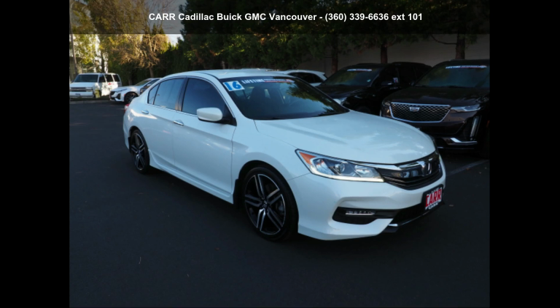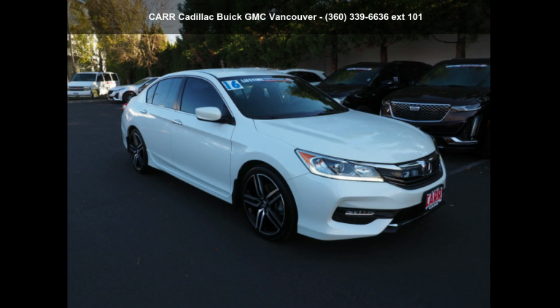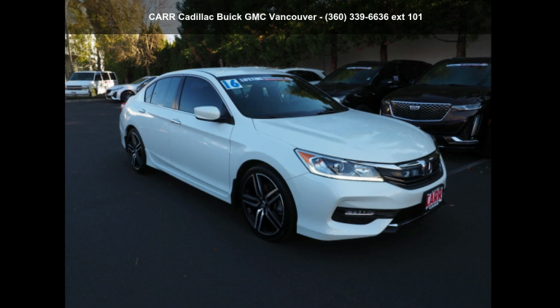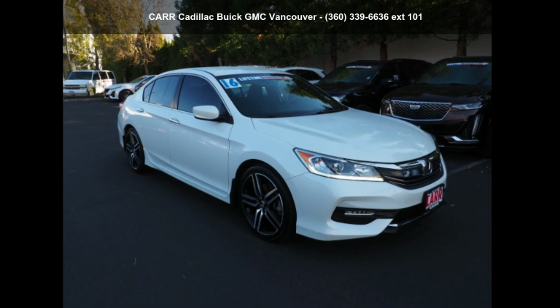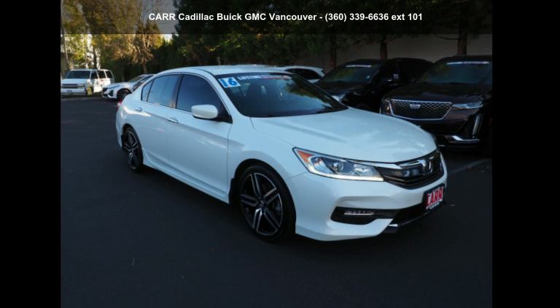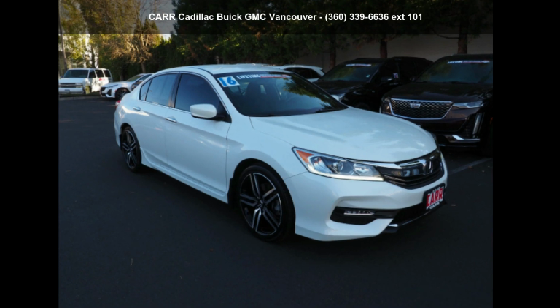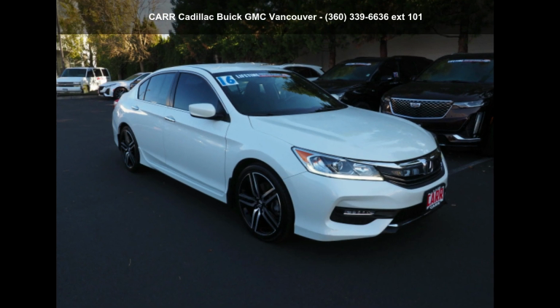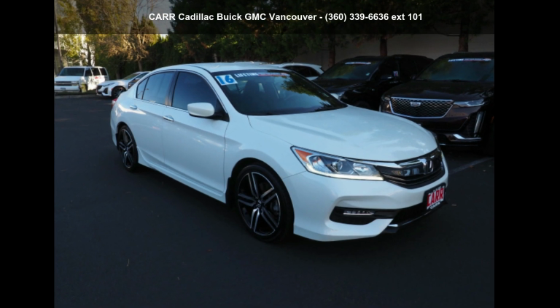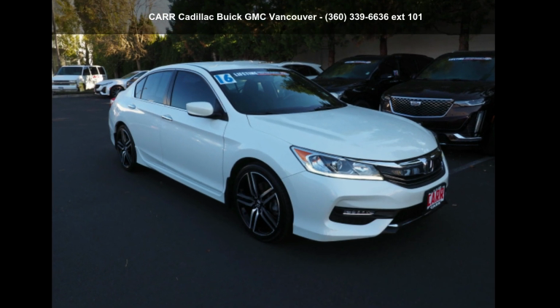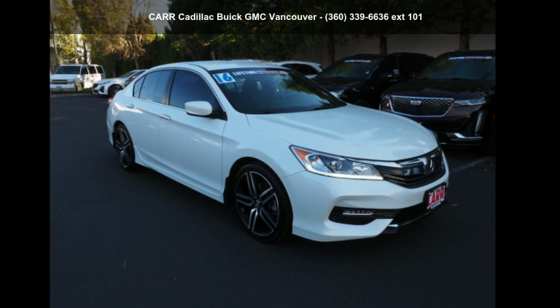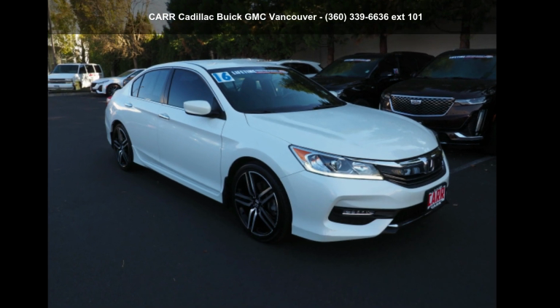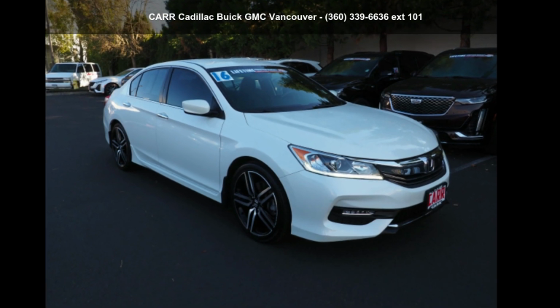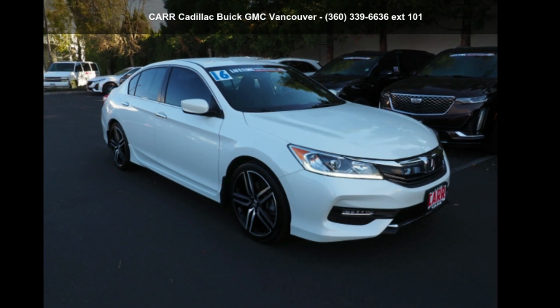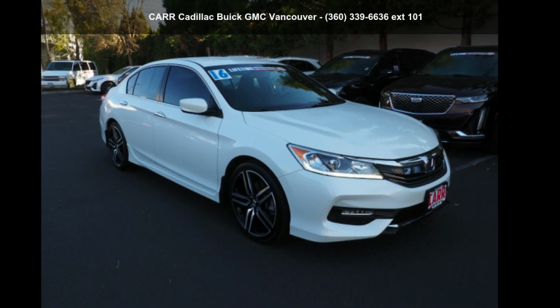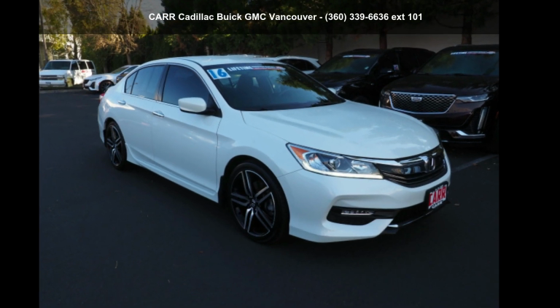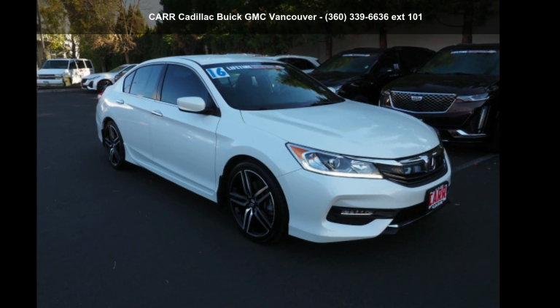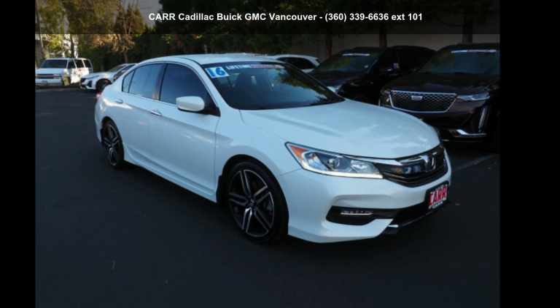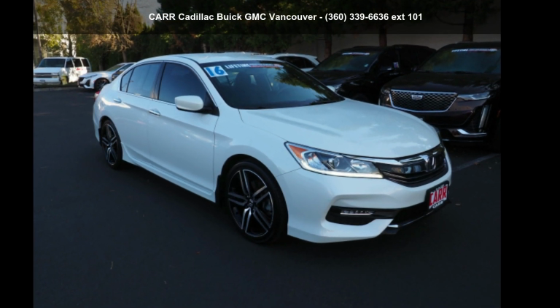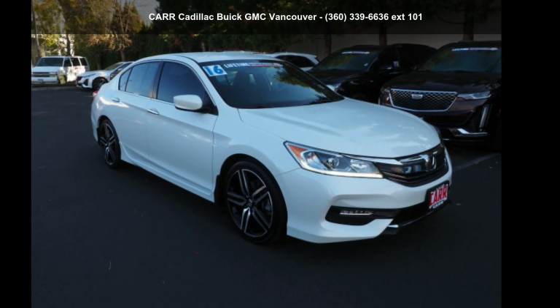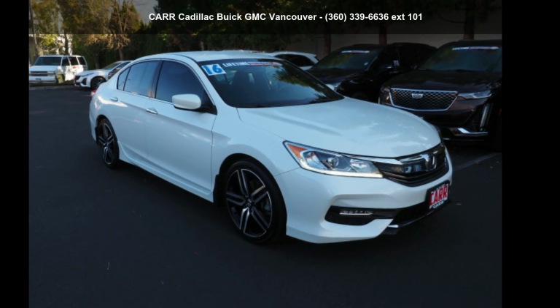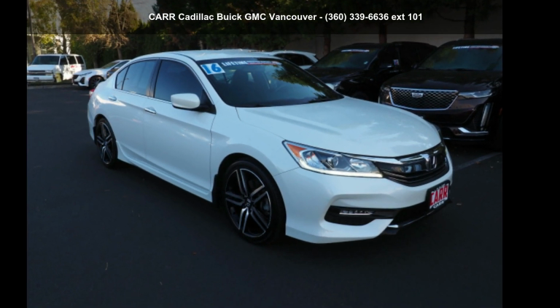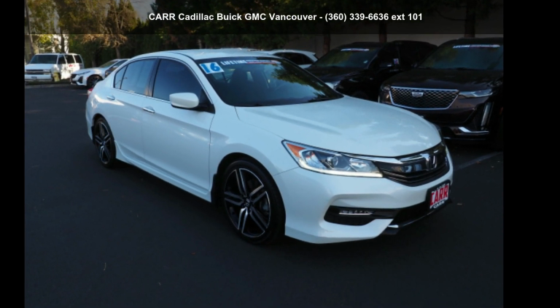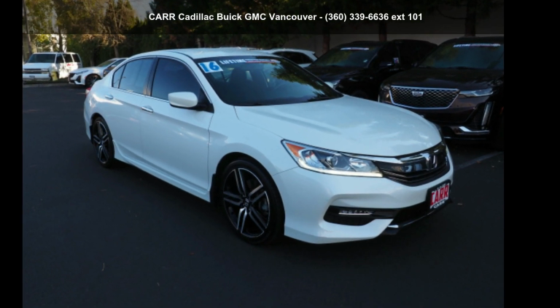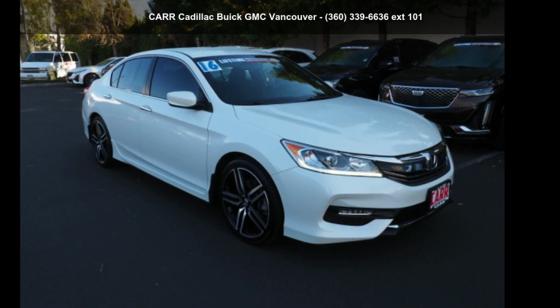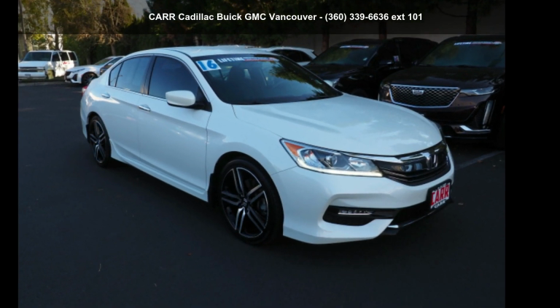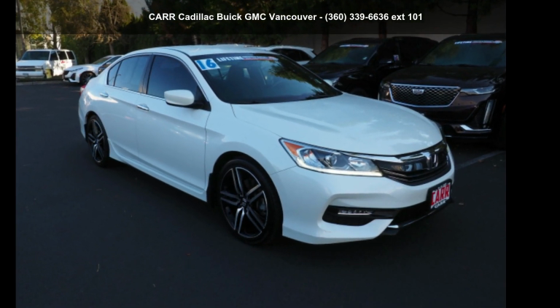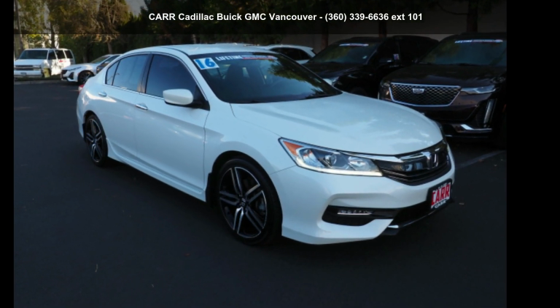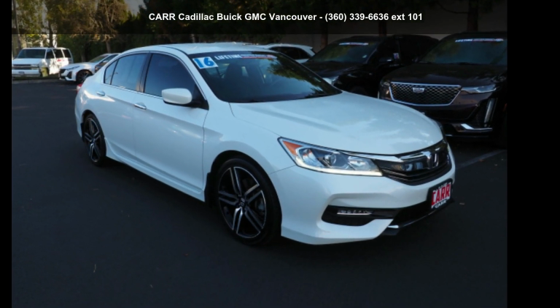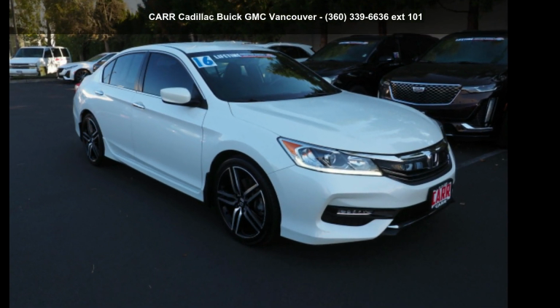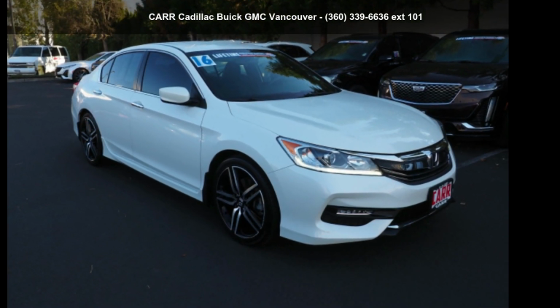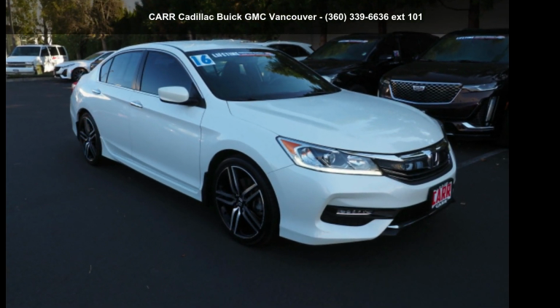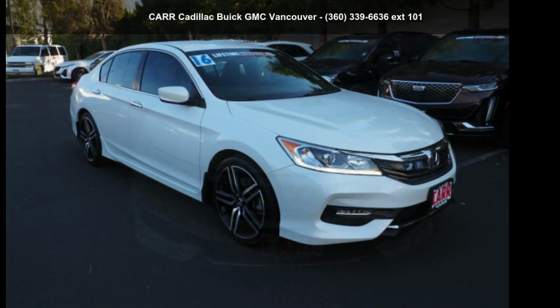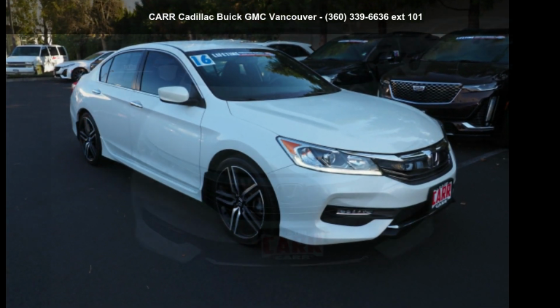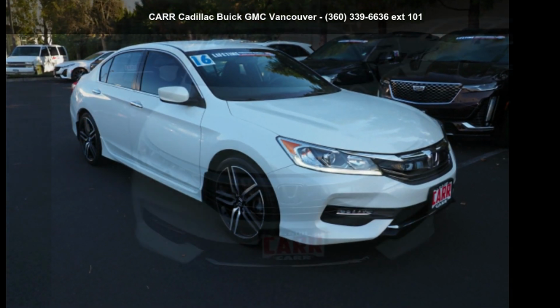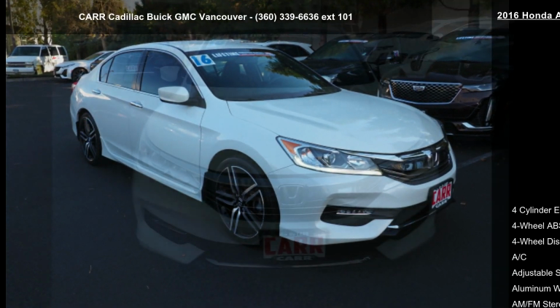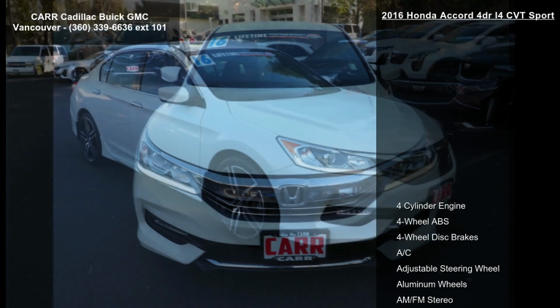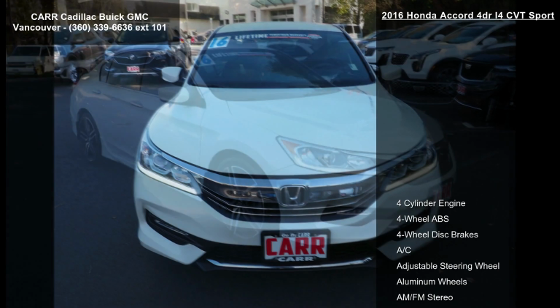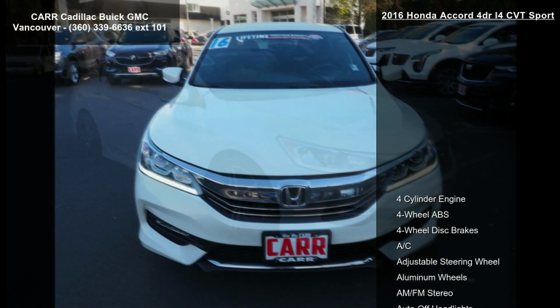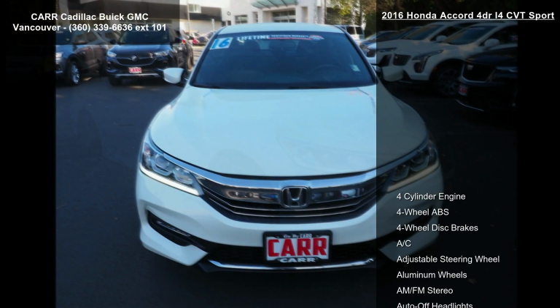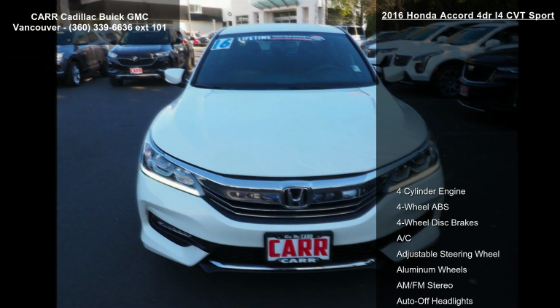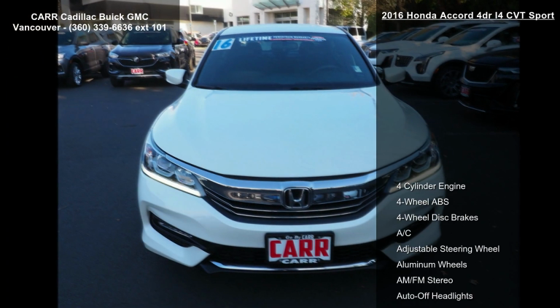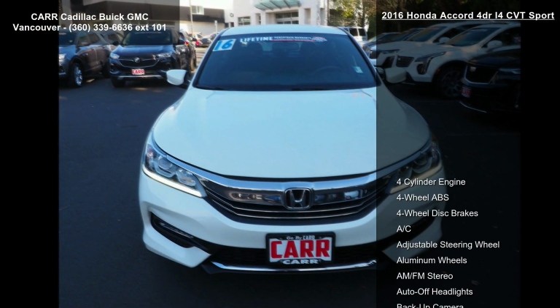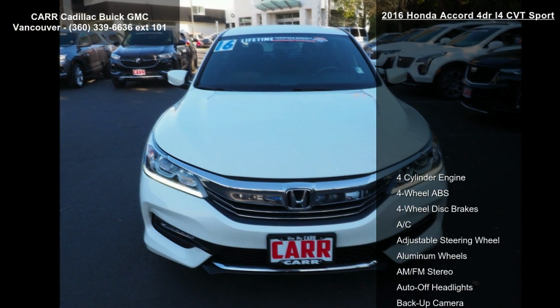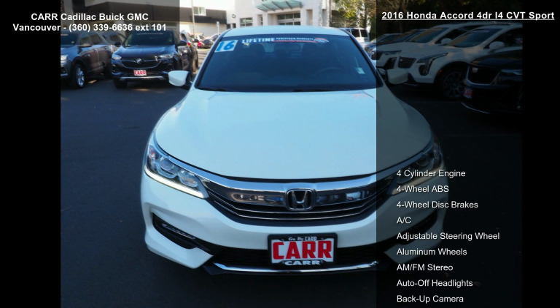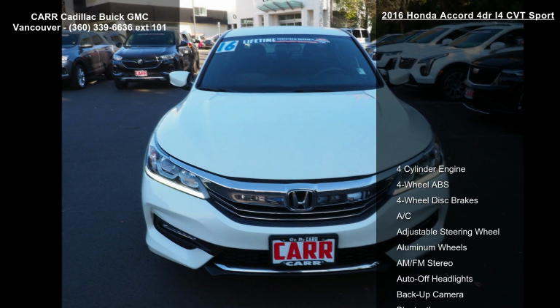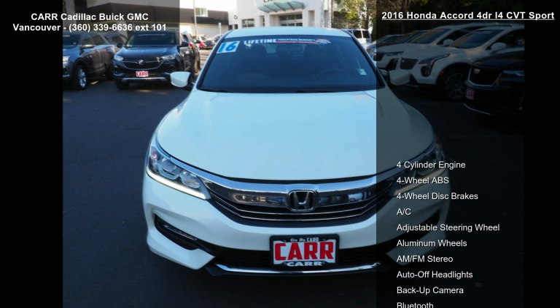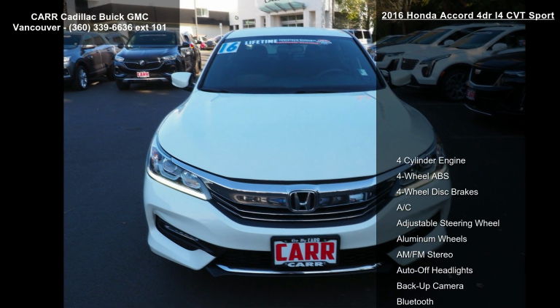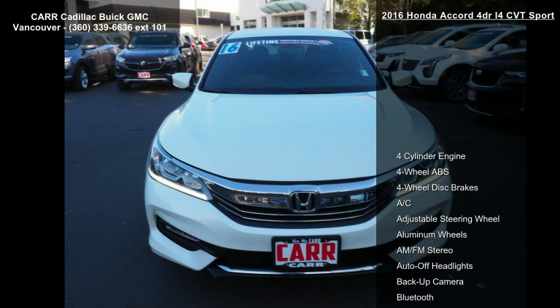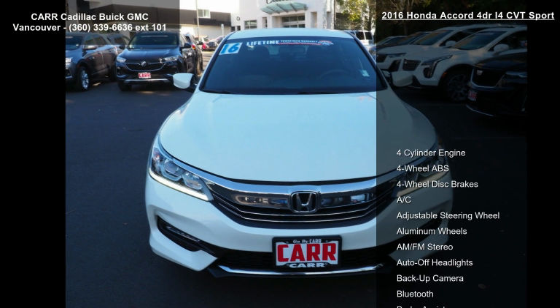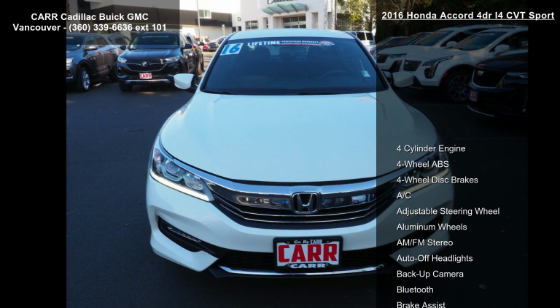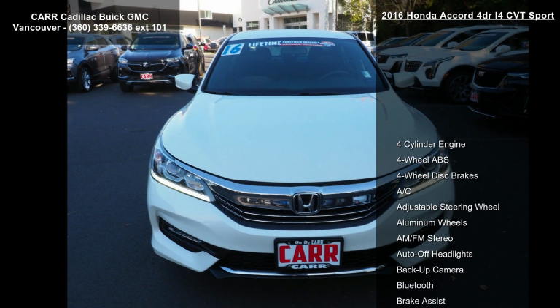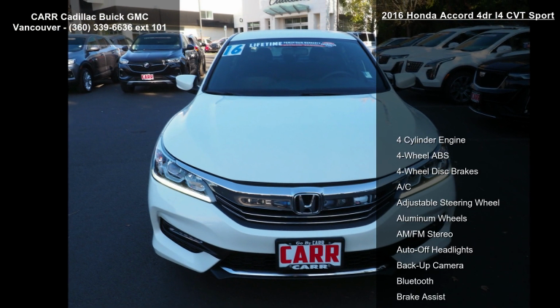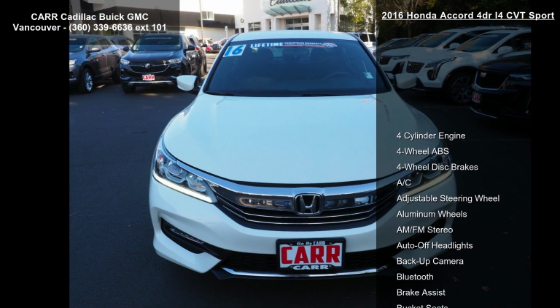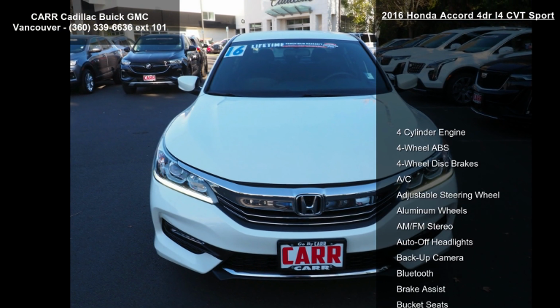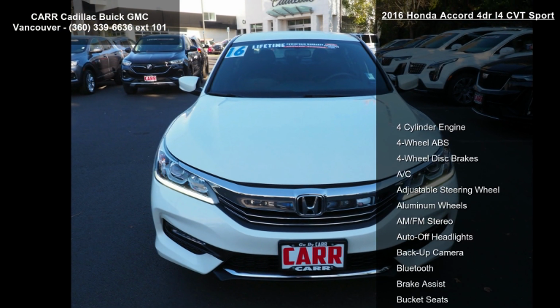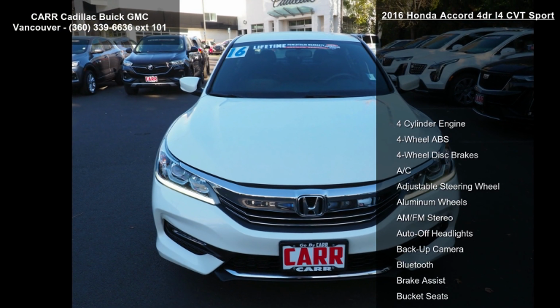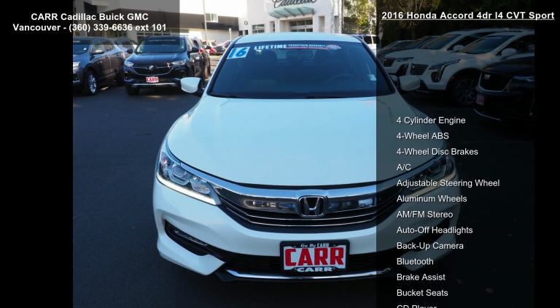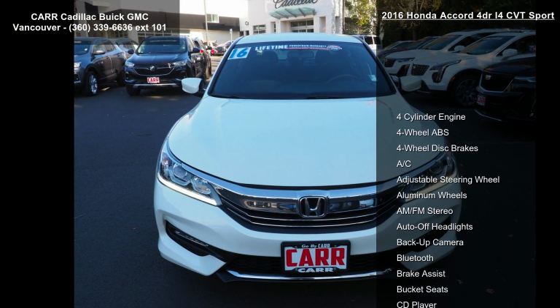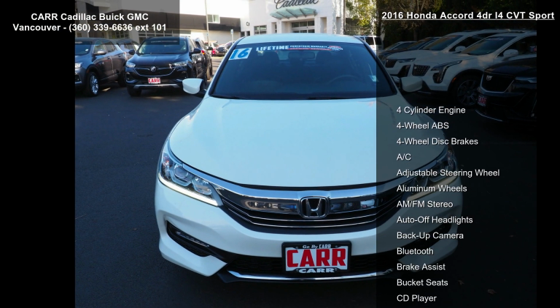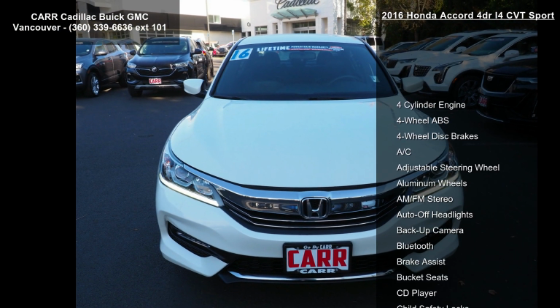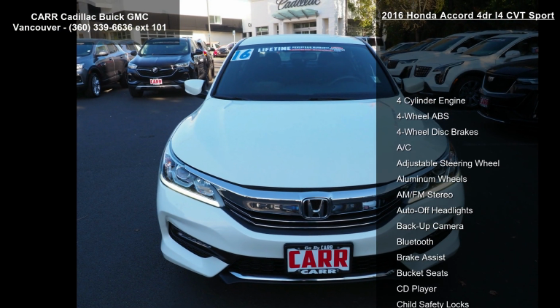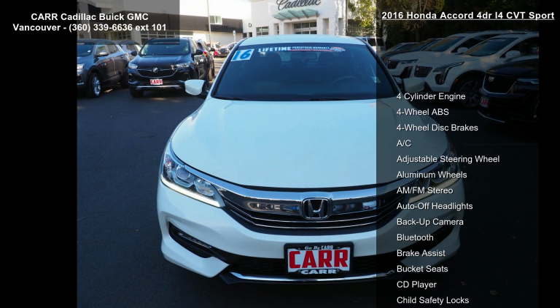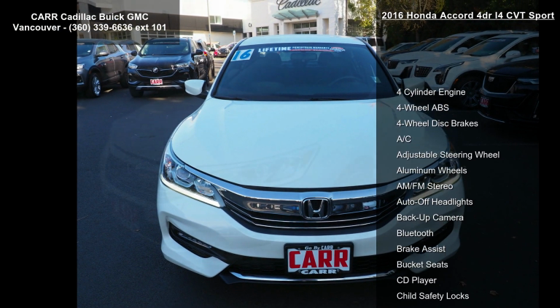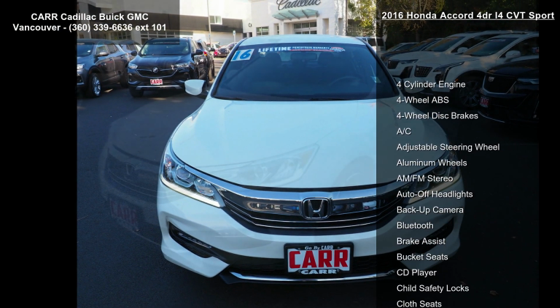Check out this 2016 Honda Accord 4-door i4 CVT Sport. This may be the set of wheels you've been looking for.